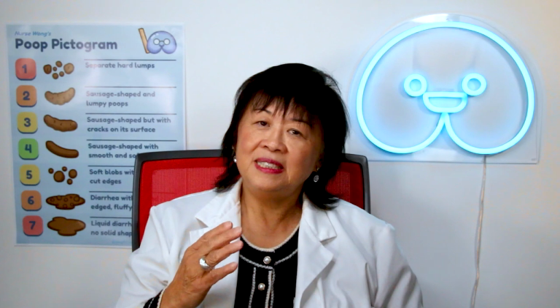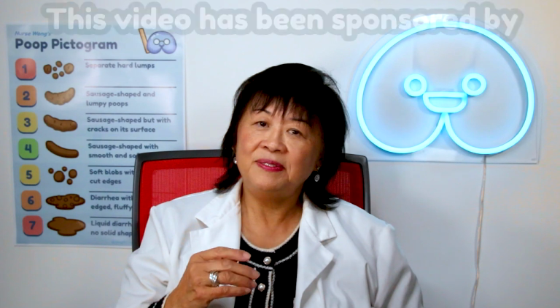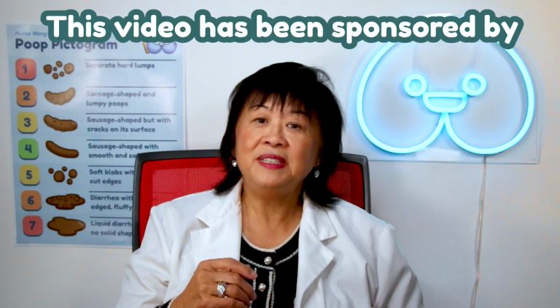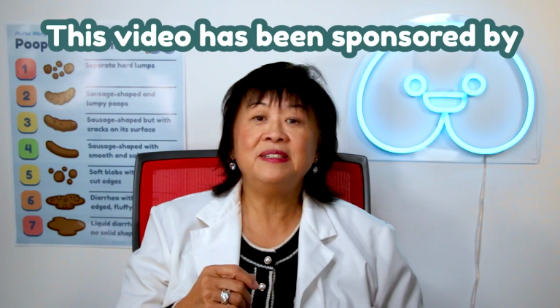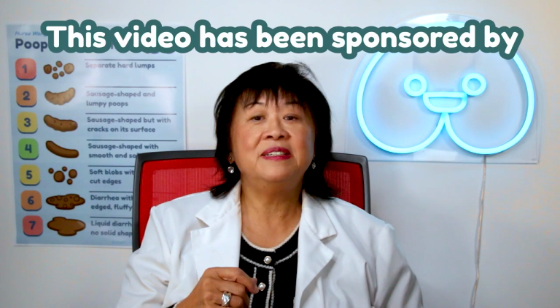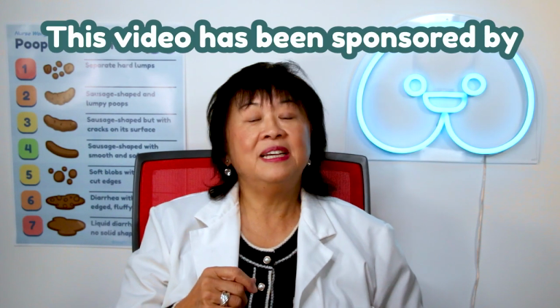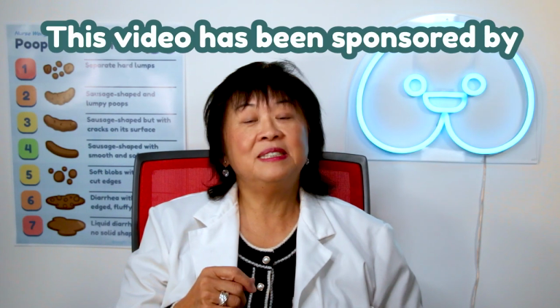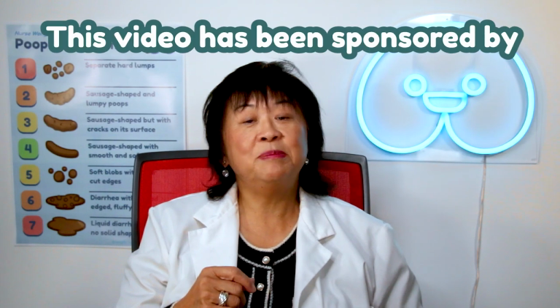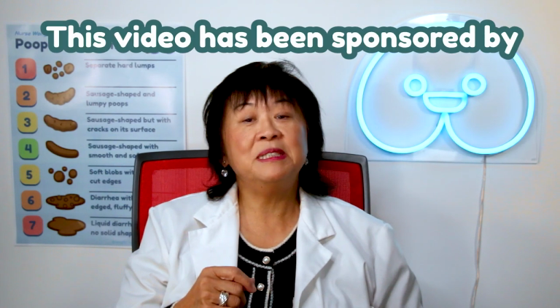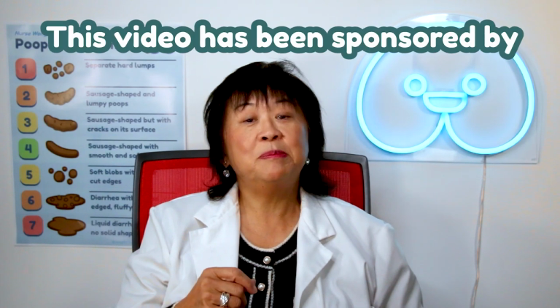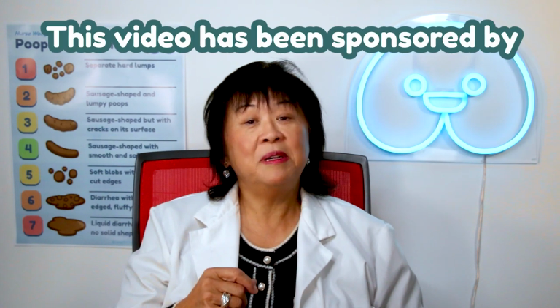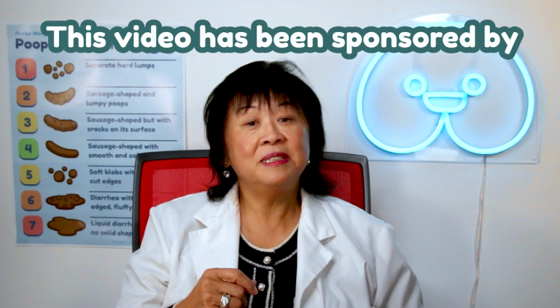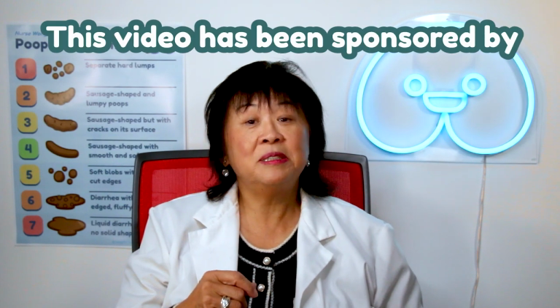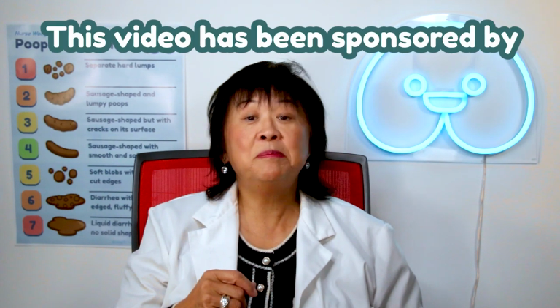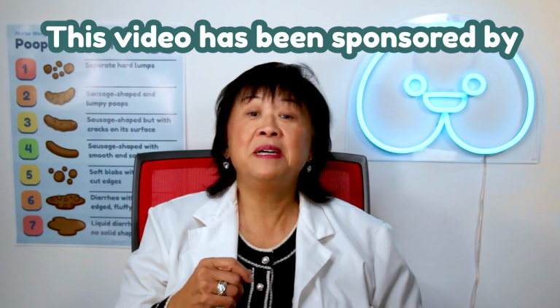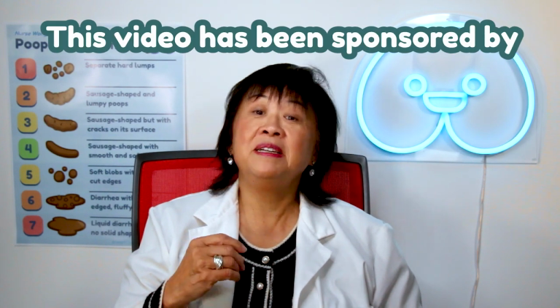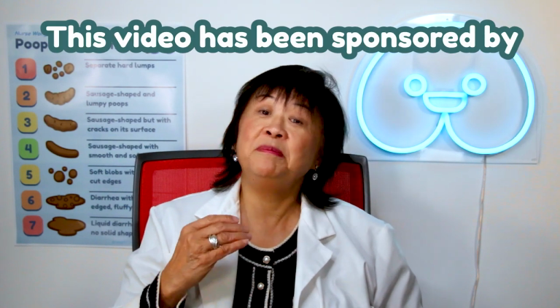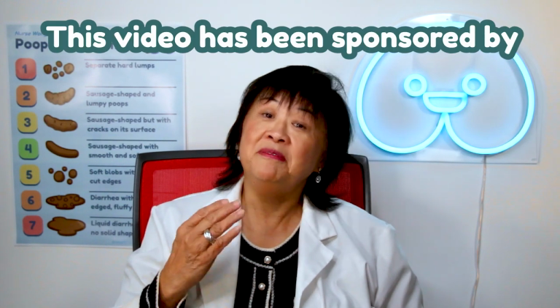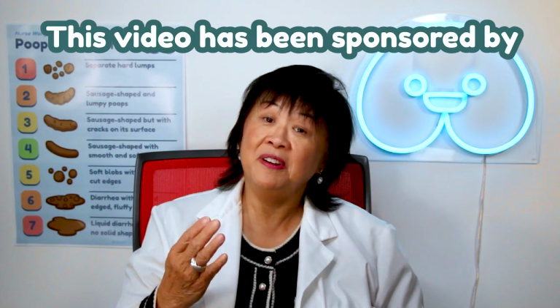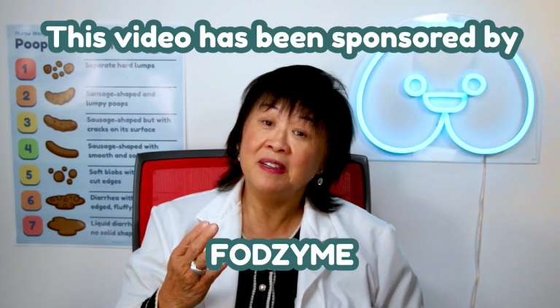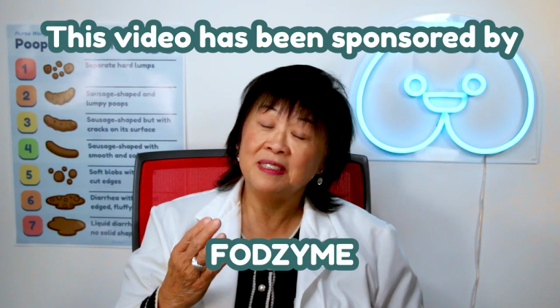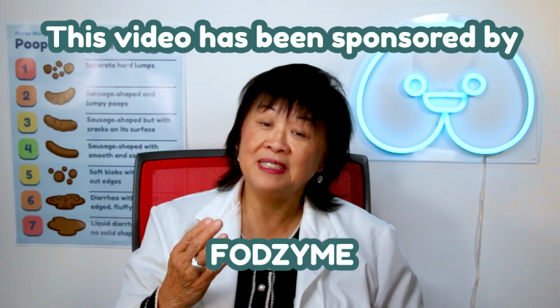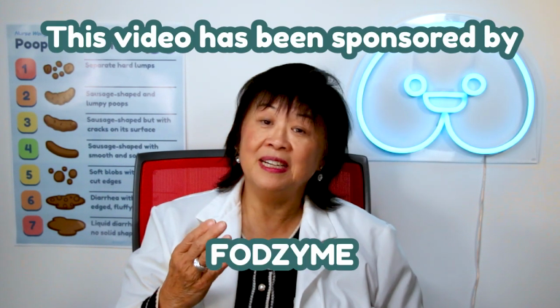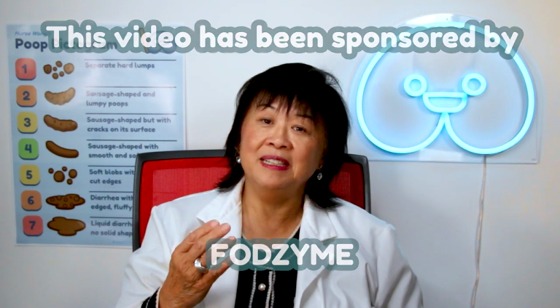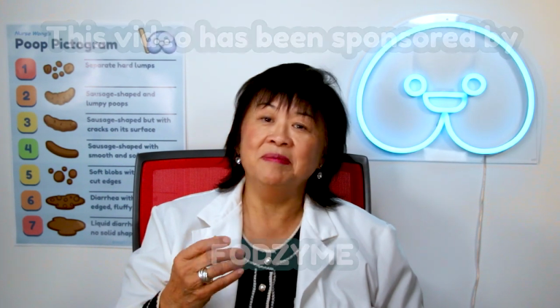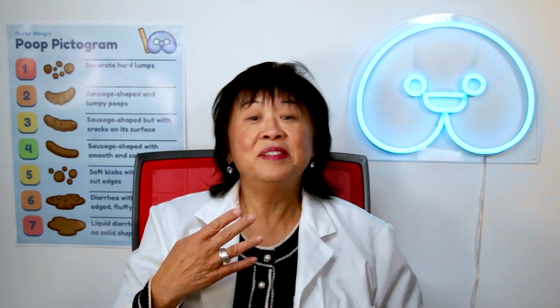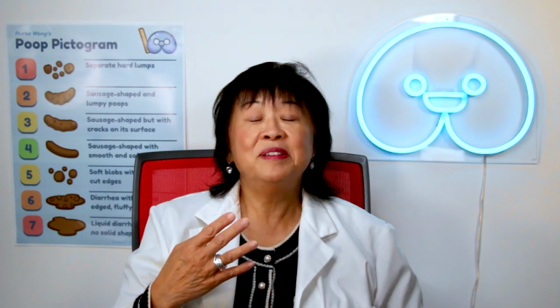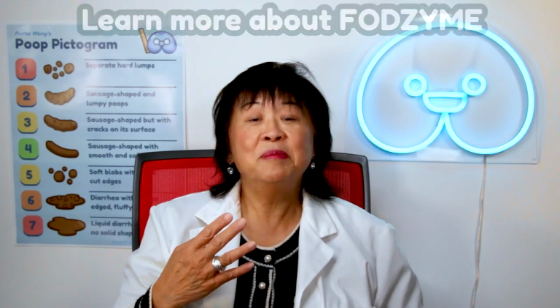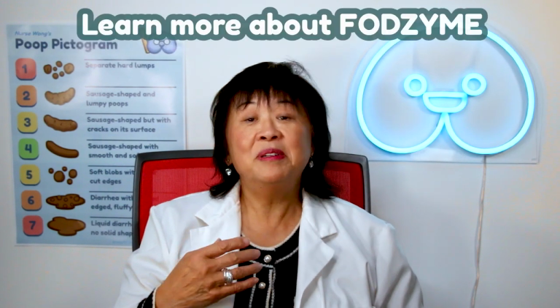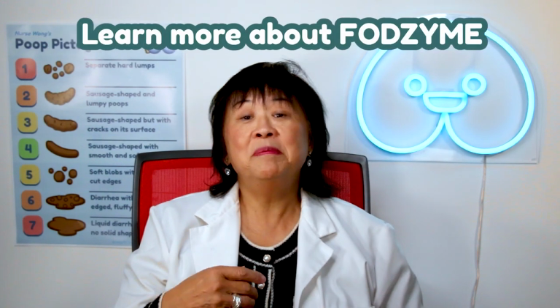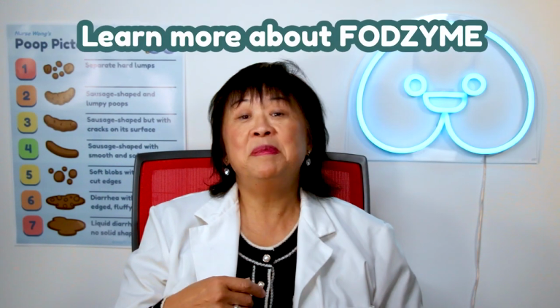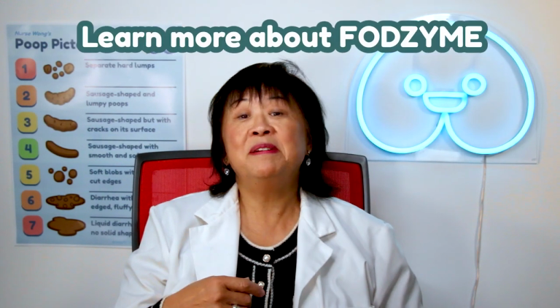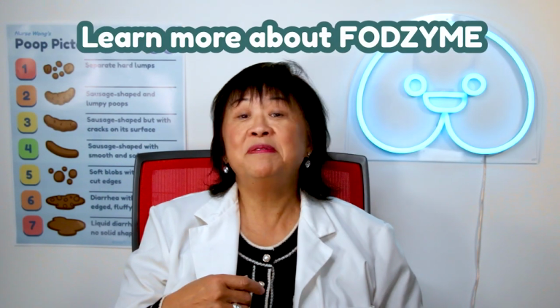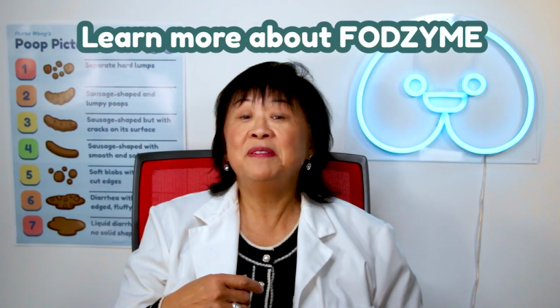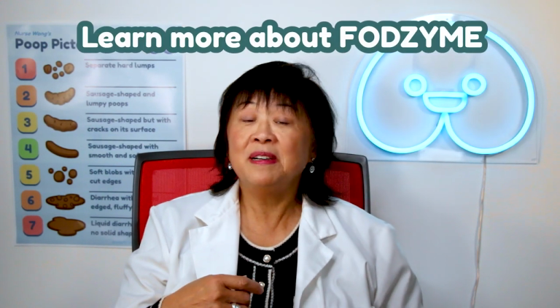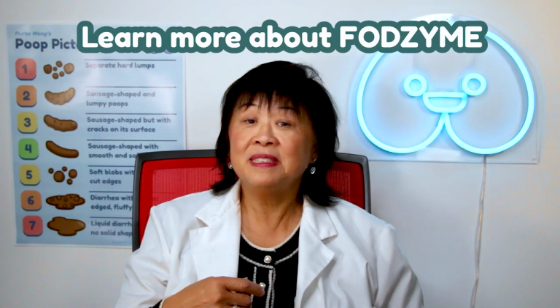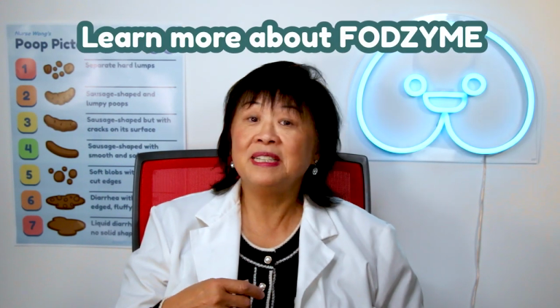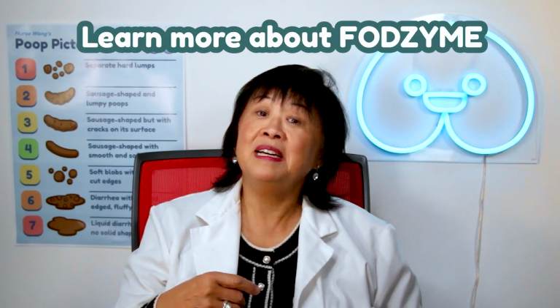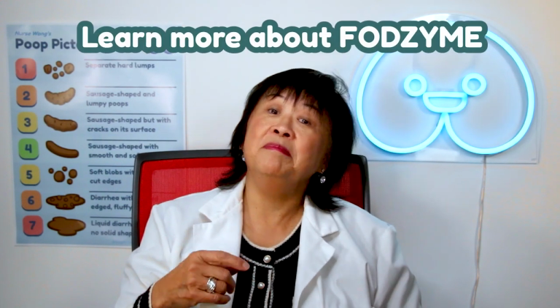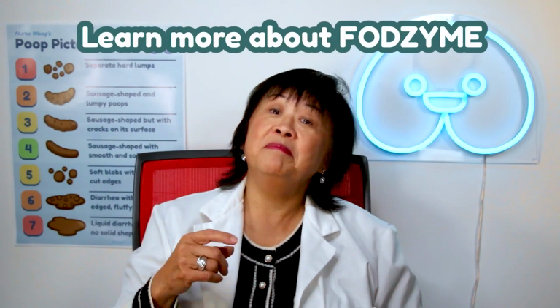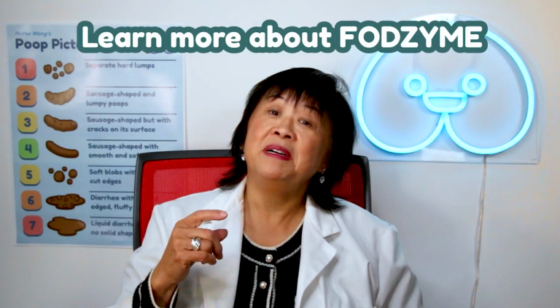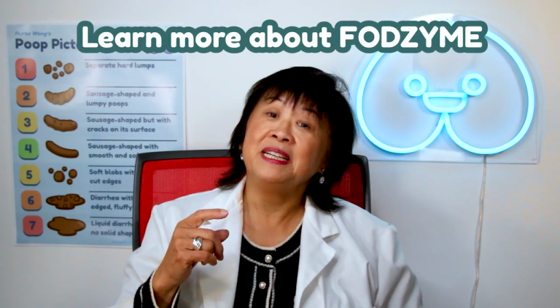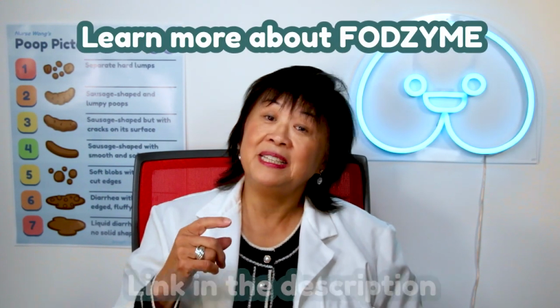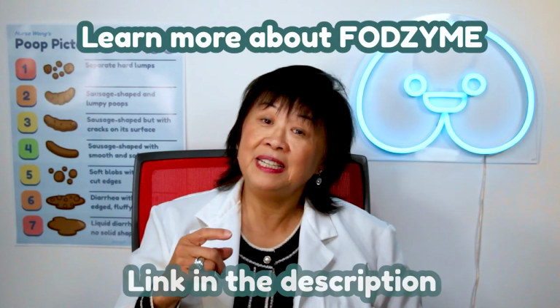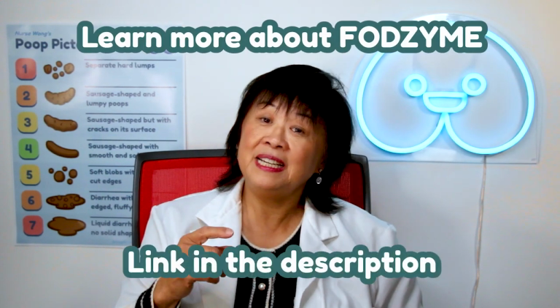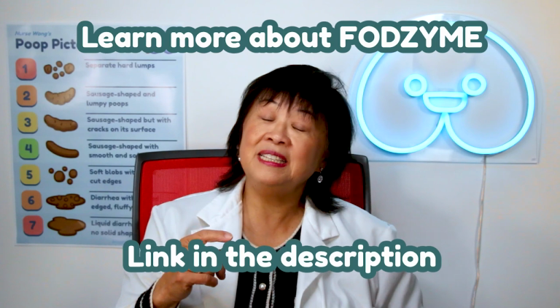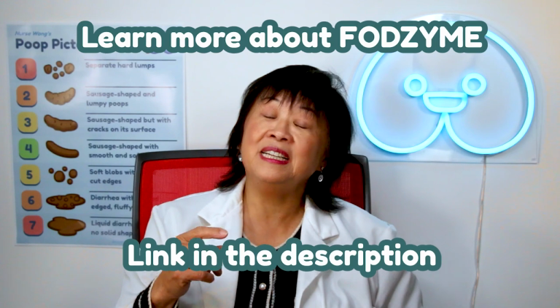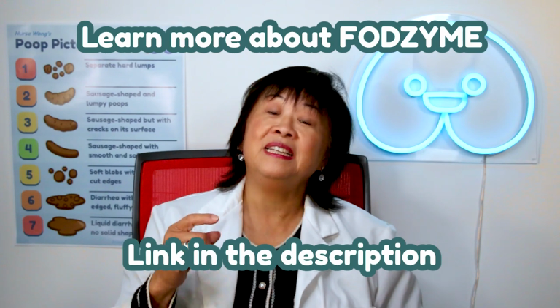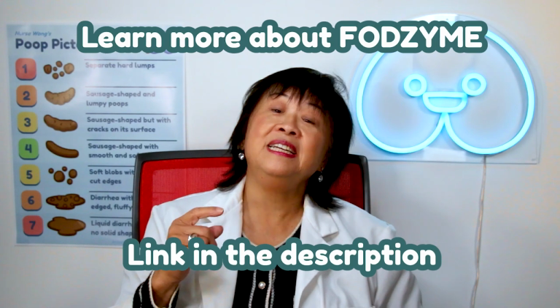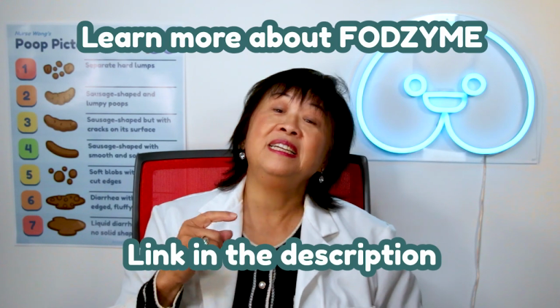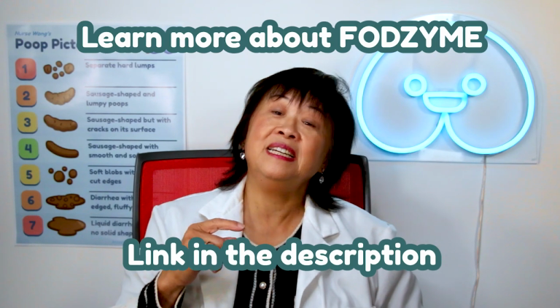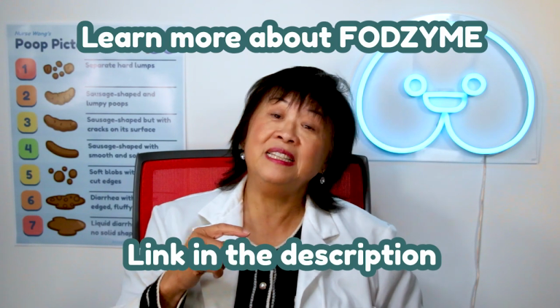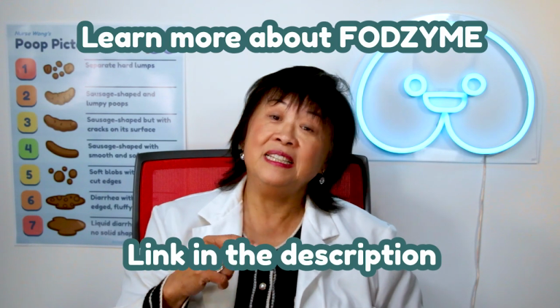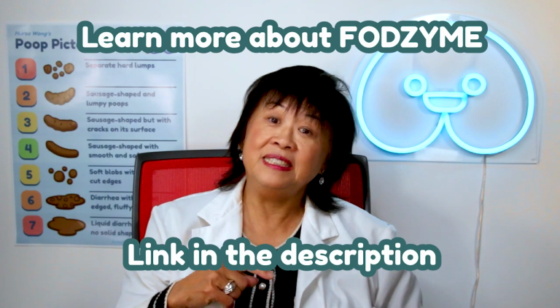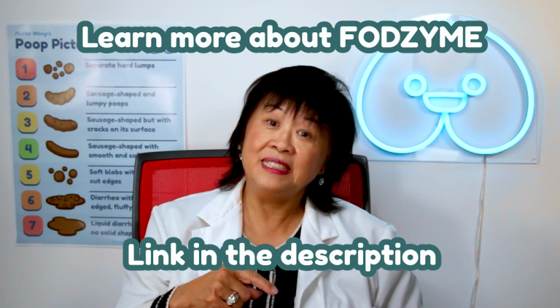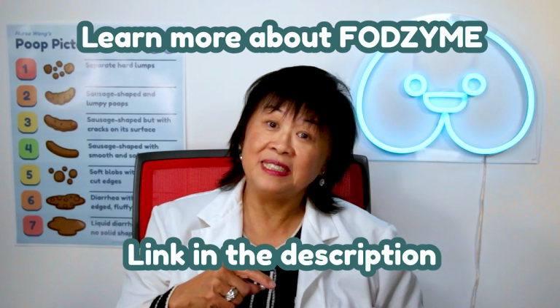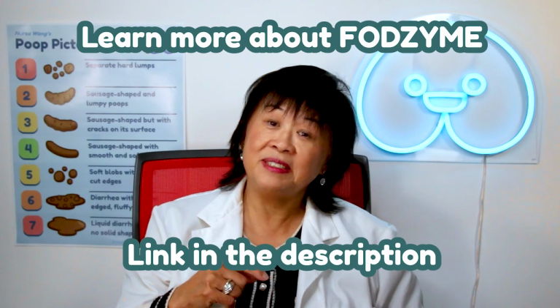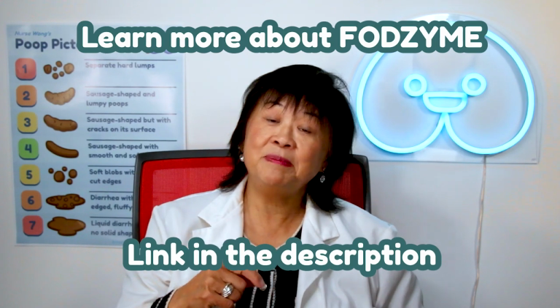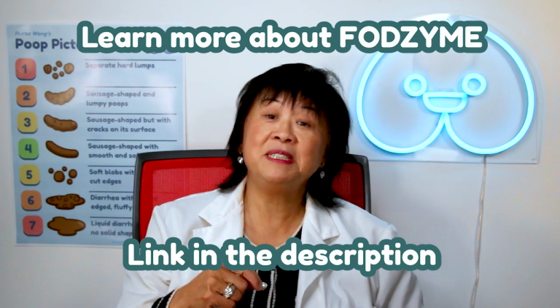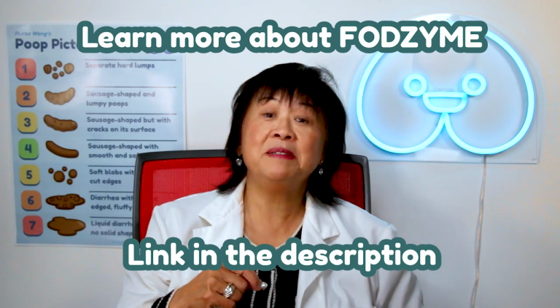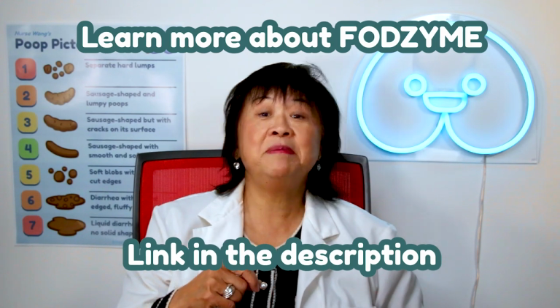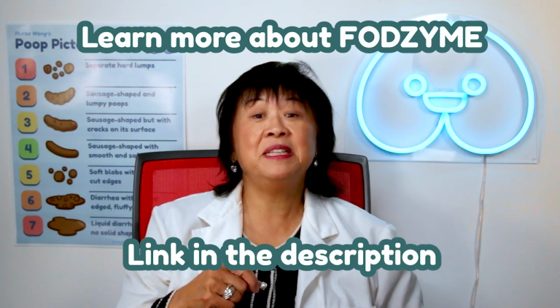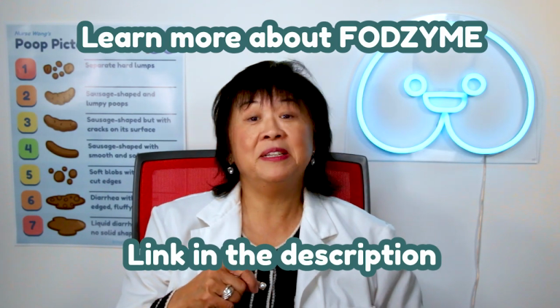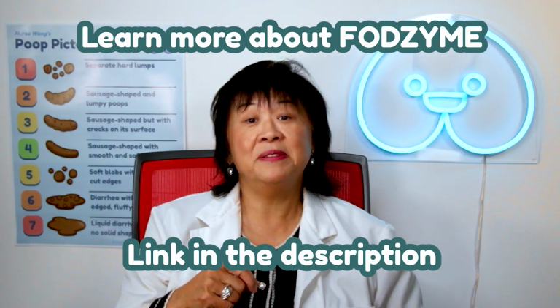This video has been sponsored by FogSign. Learn more about FogSign by clicking the link in the description below.